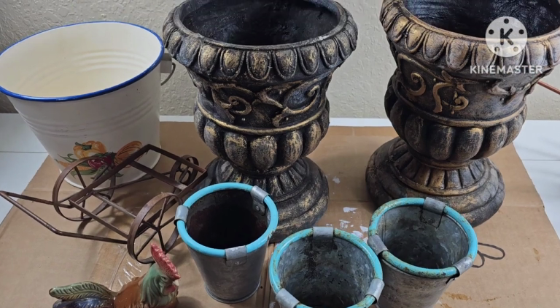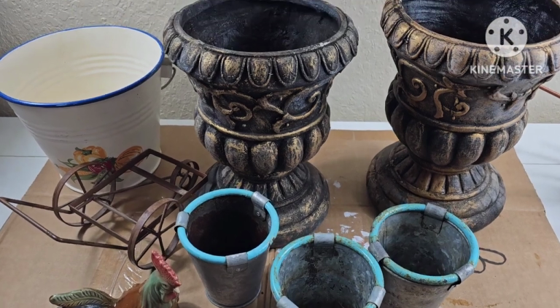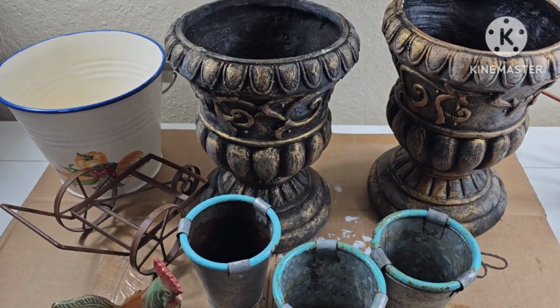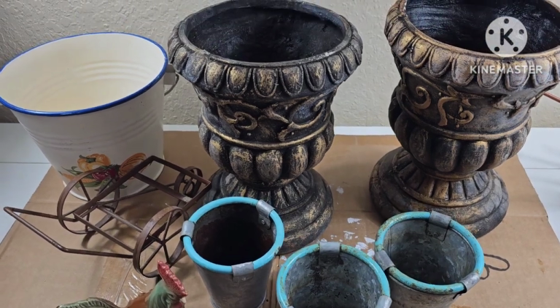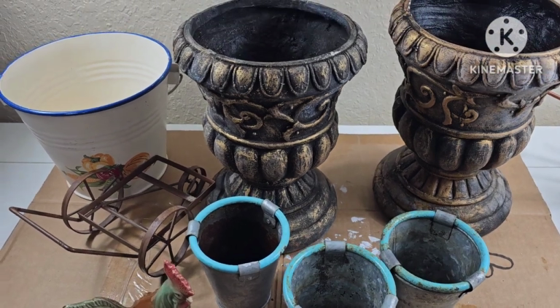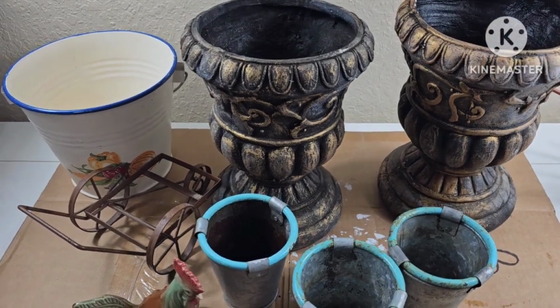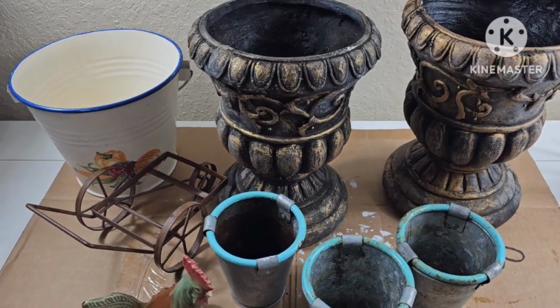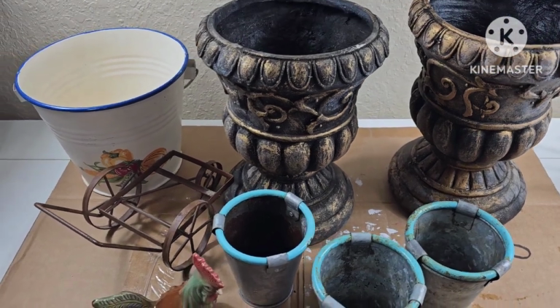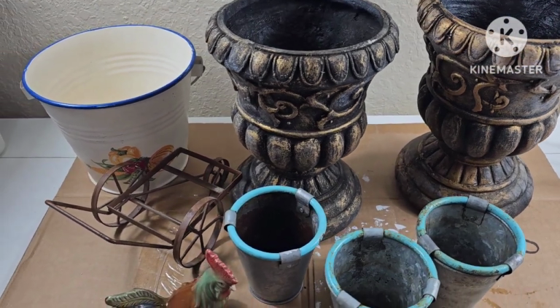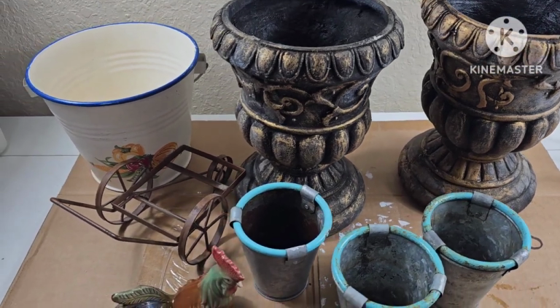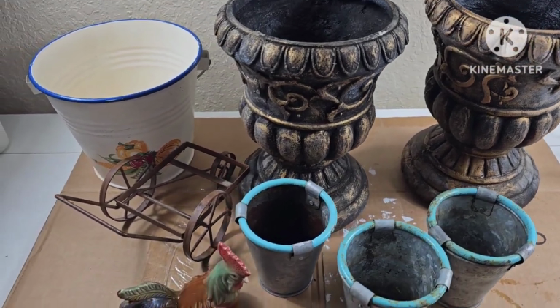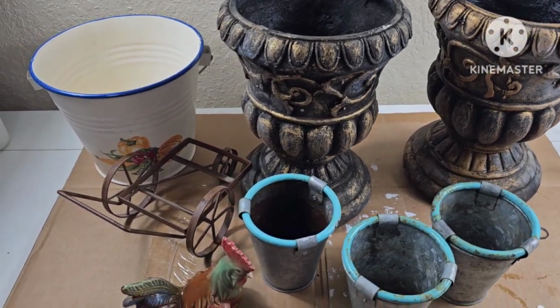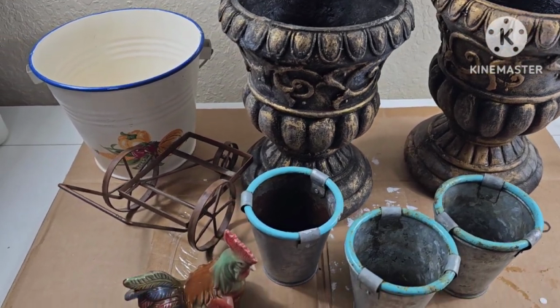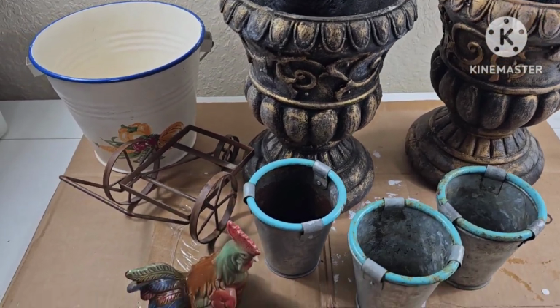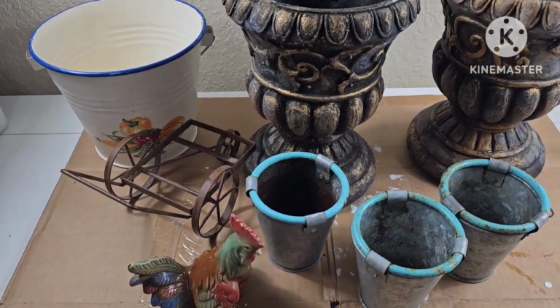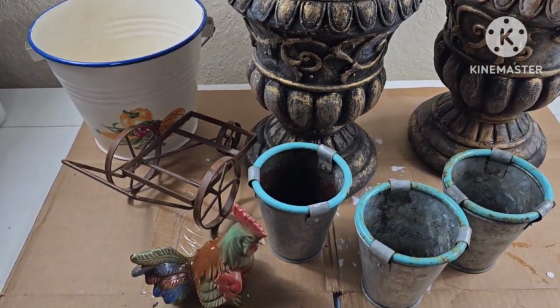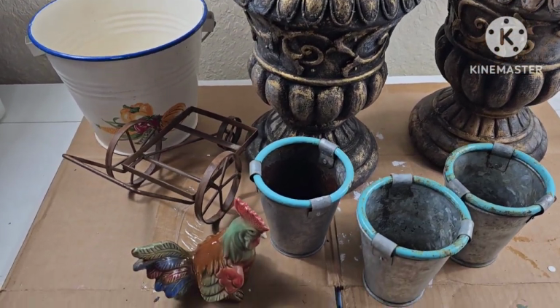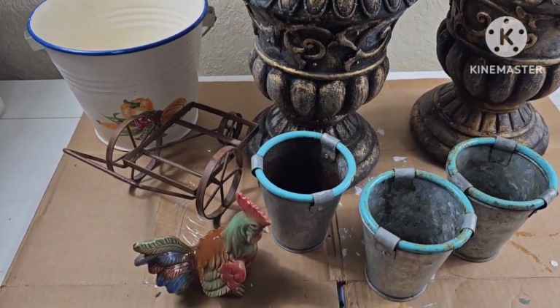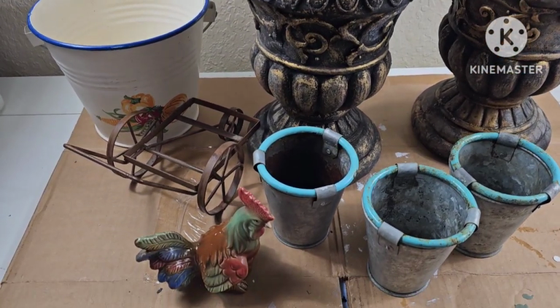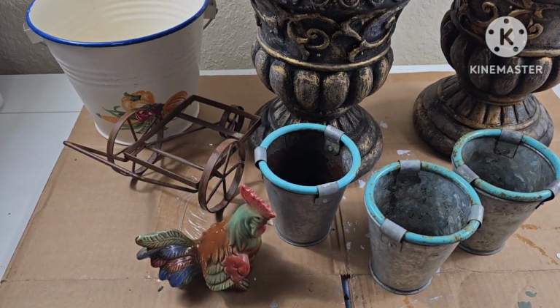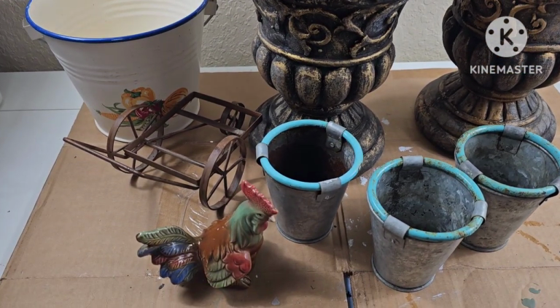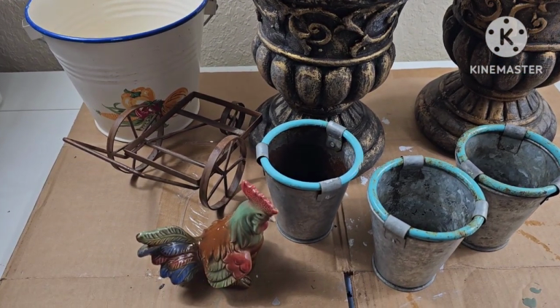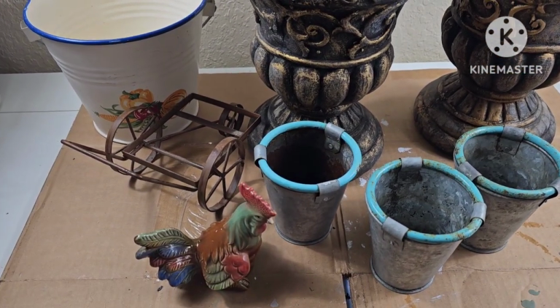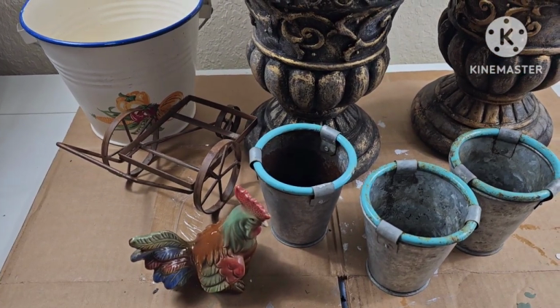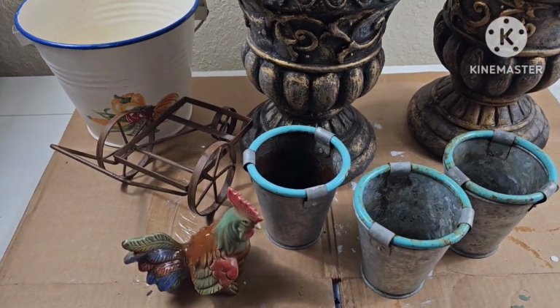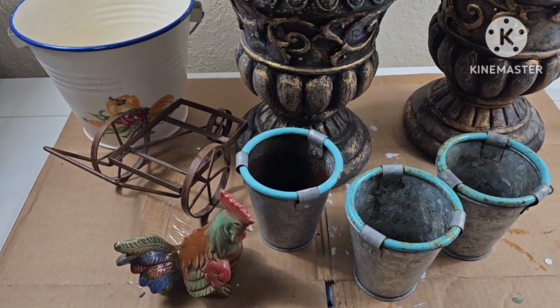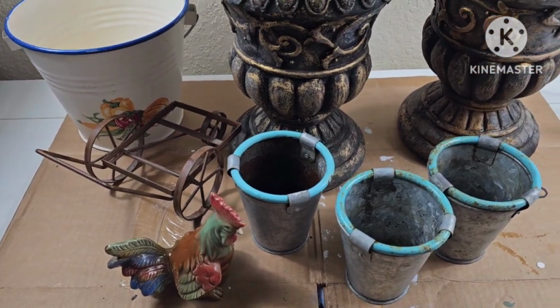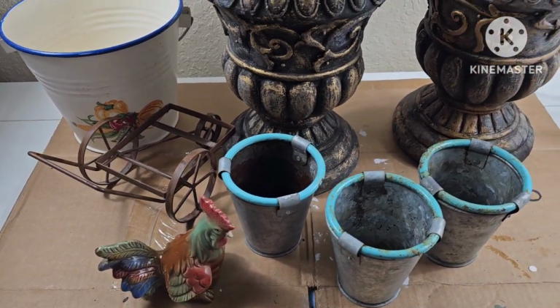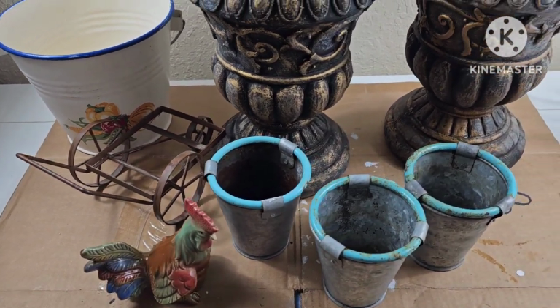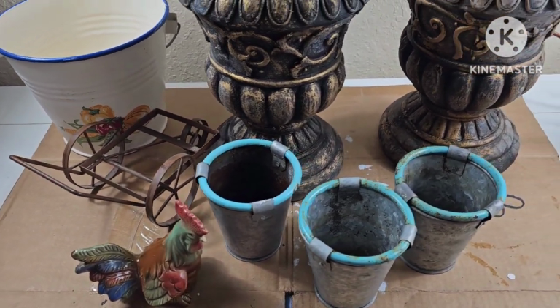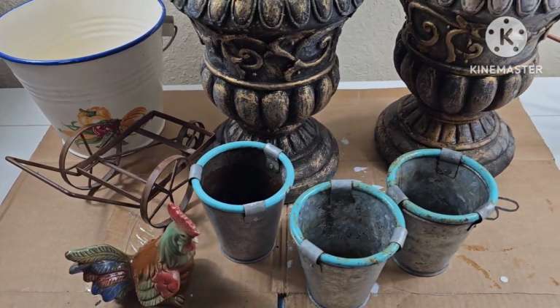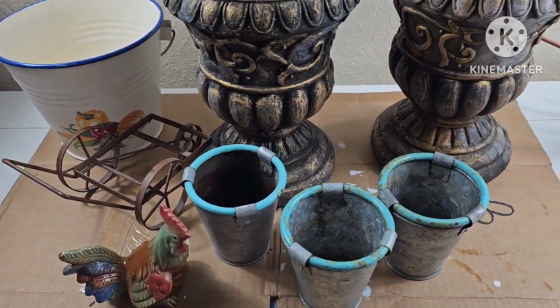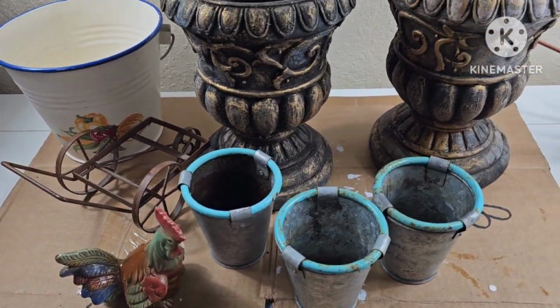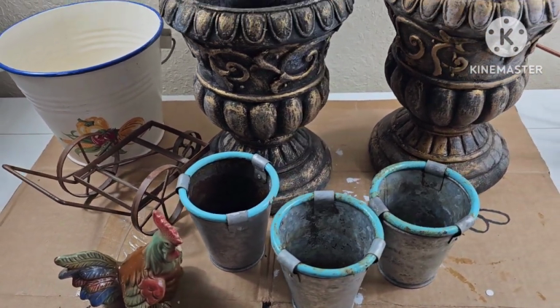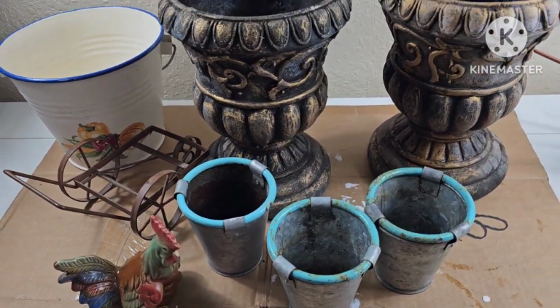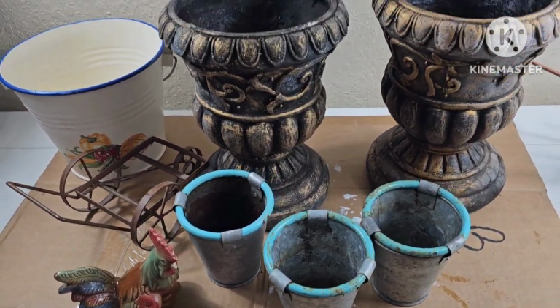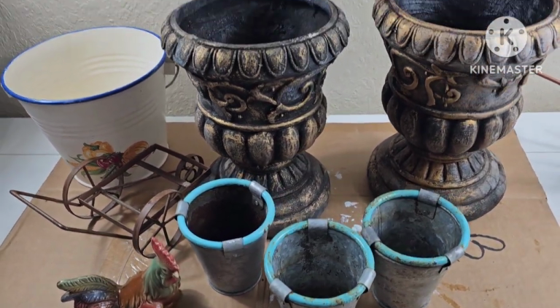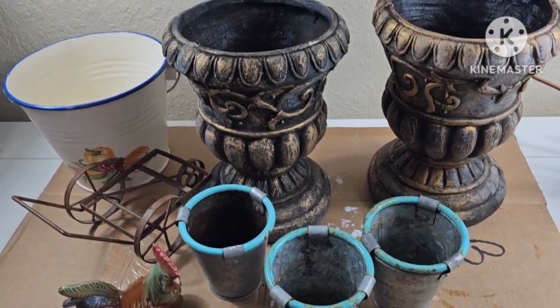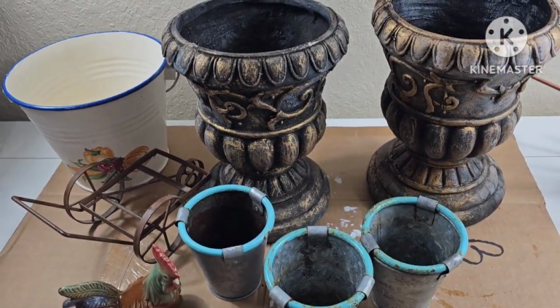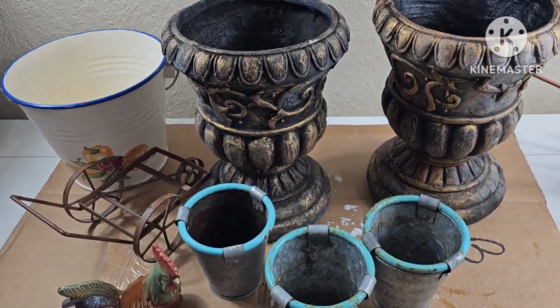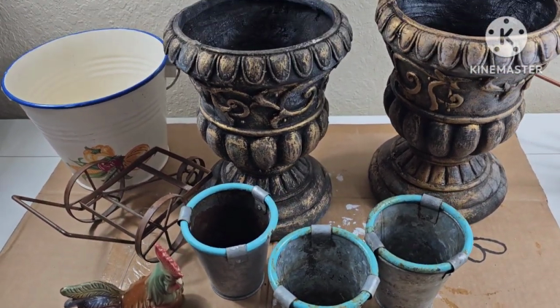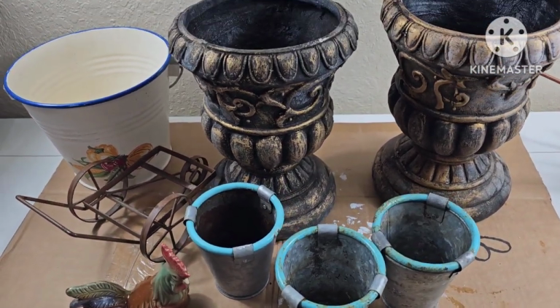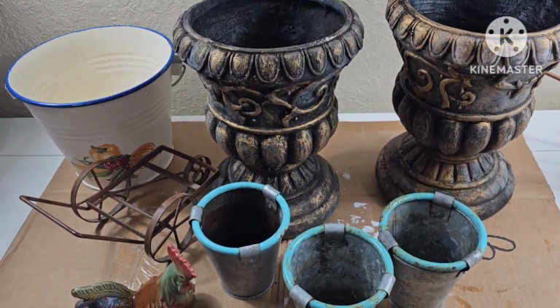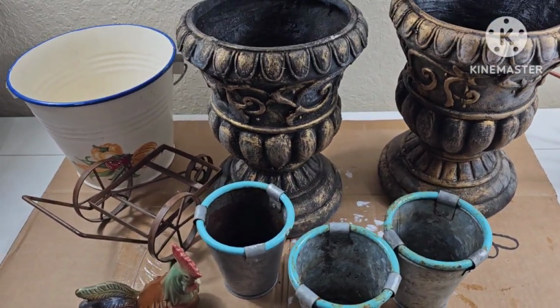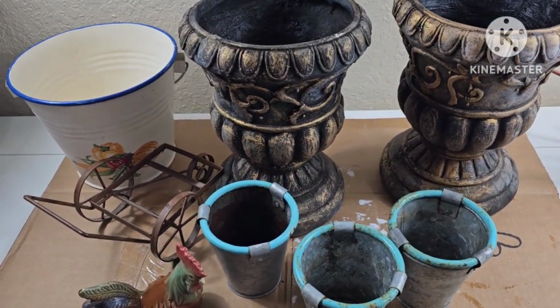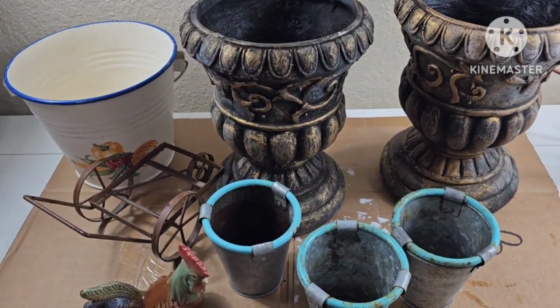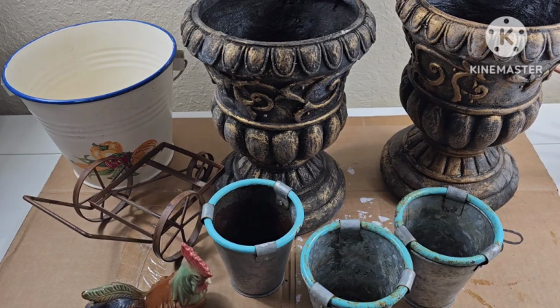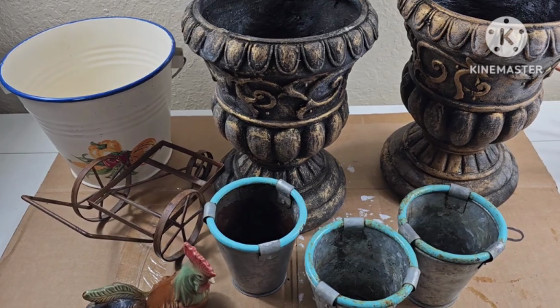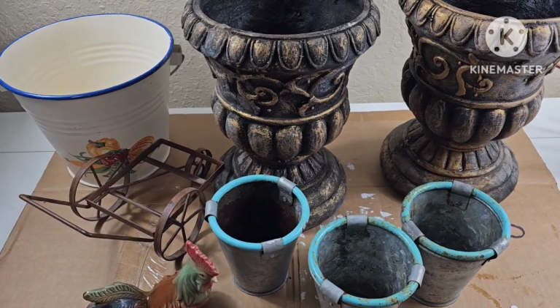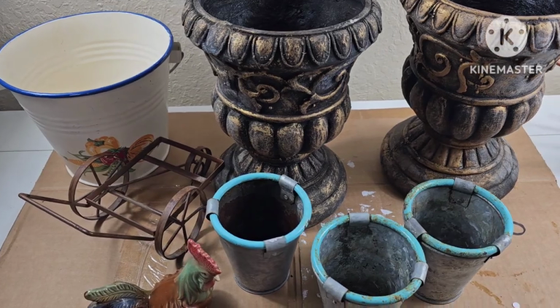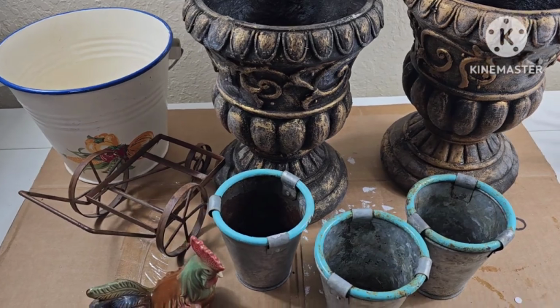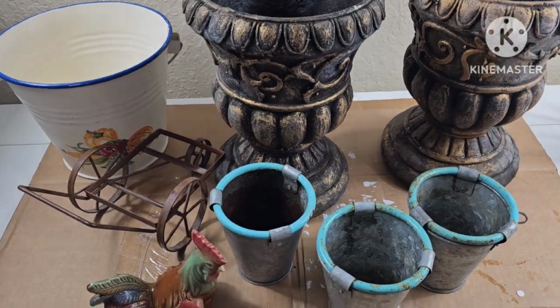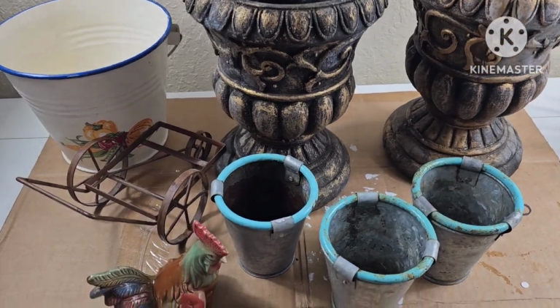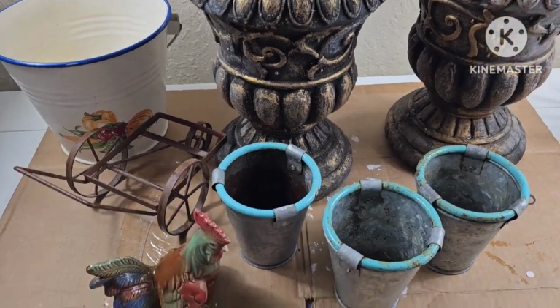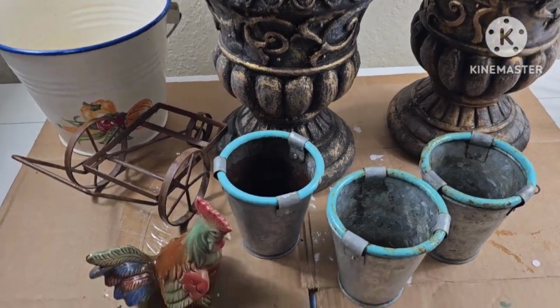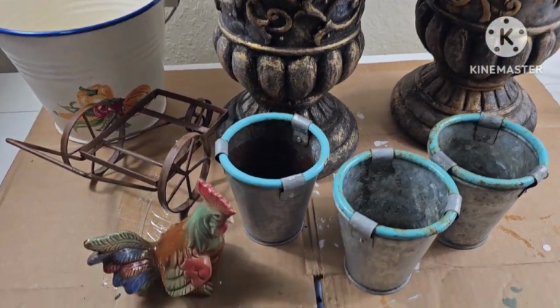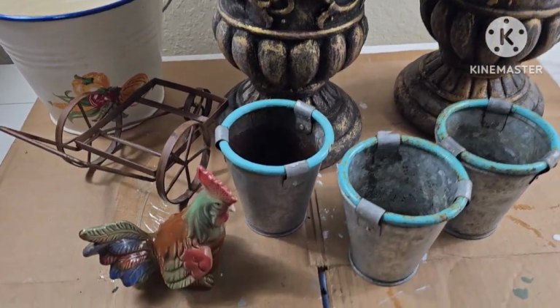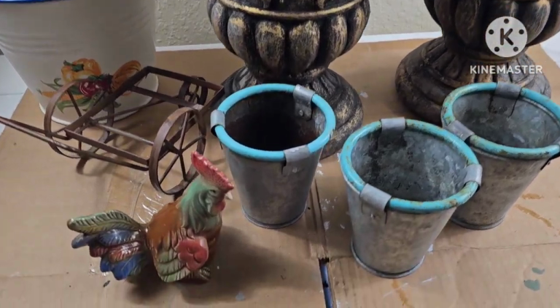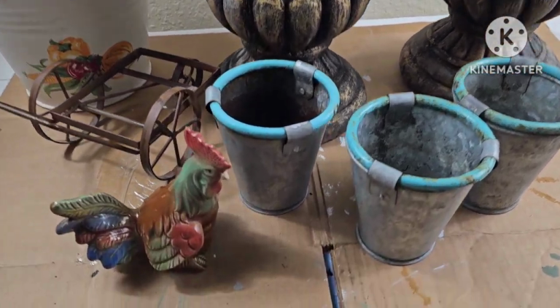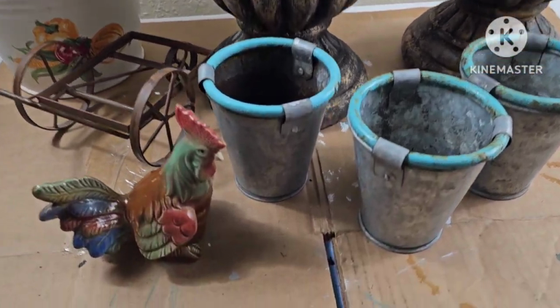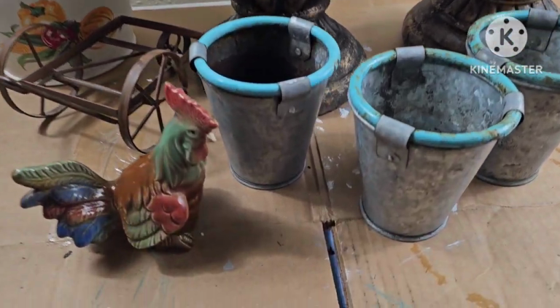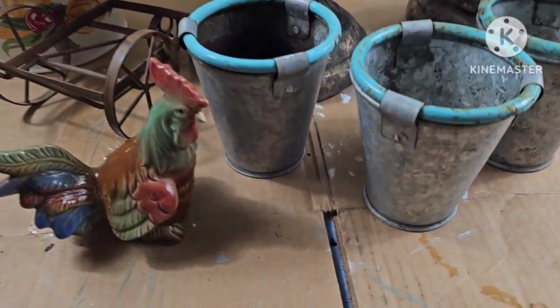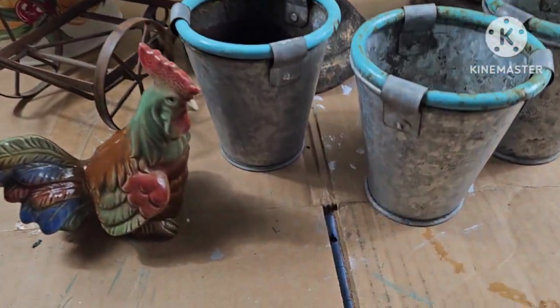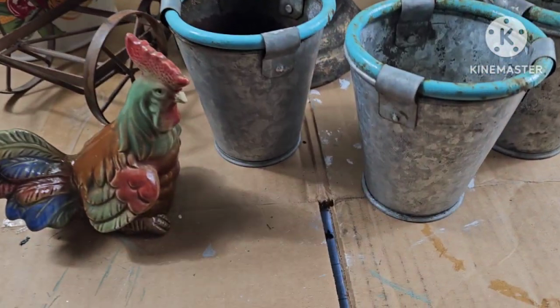Hello, hello guys! Welcome back. Today we're going to be painting a couple of thrift flips, and a couple of these were curbside pickups.